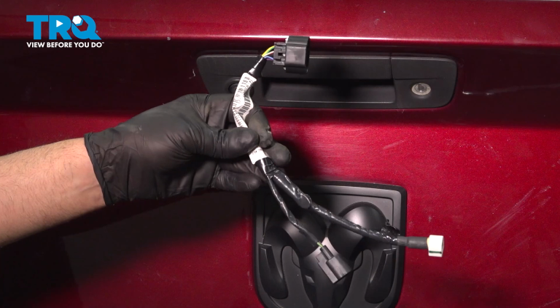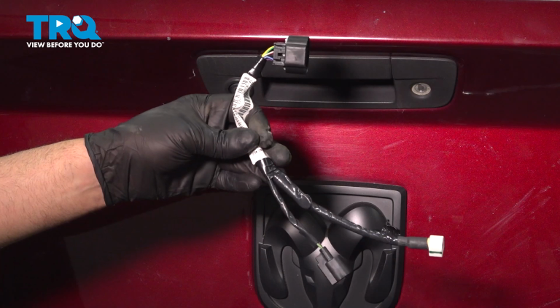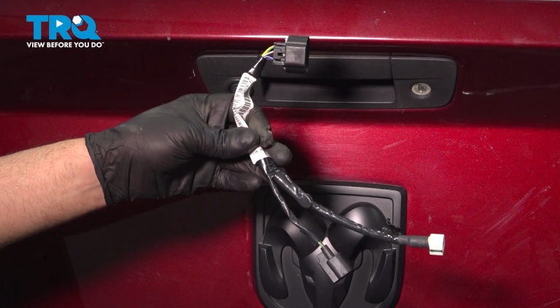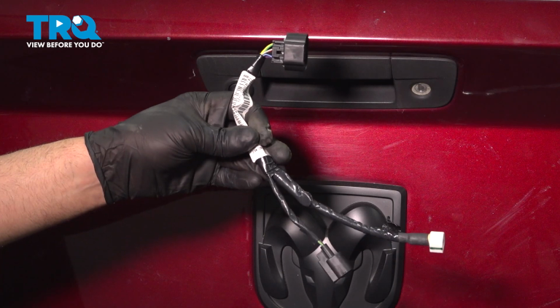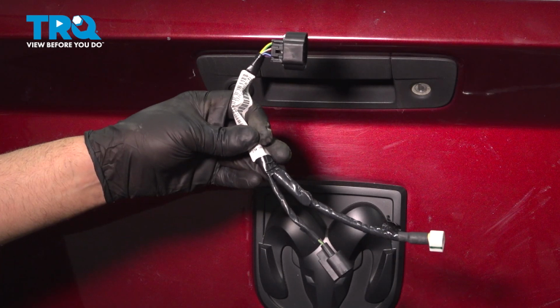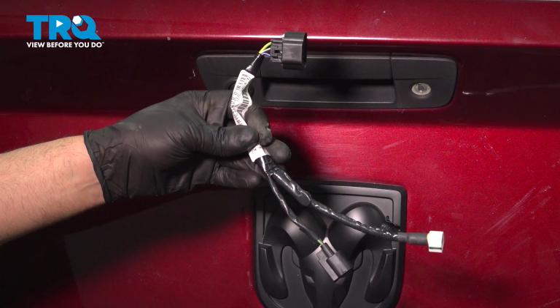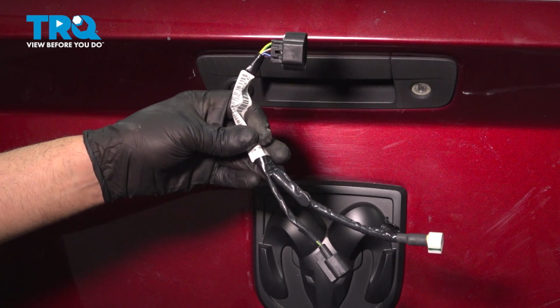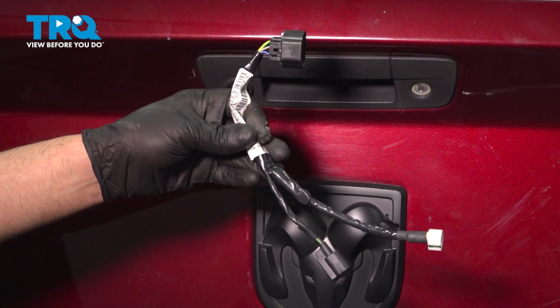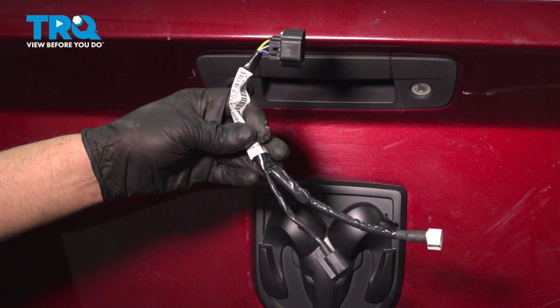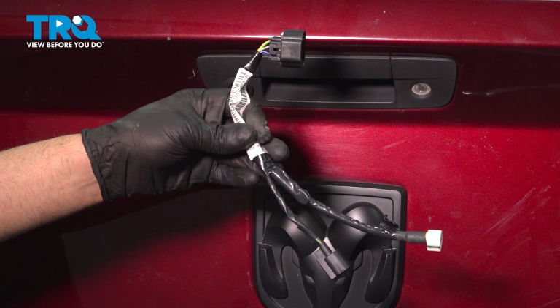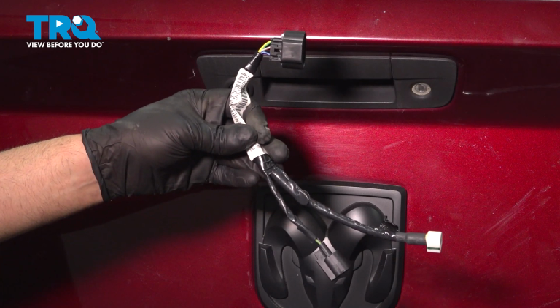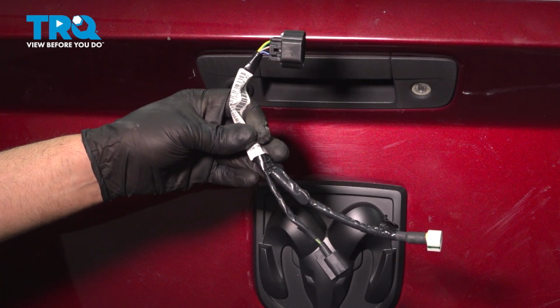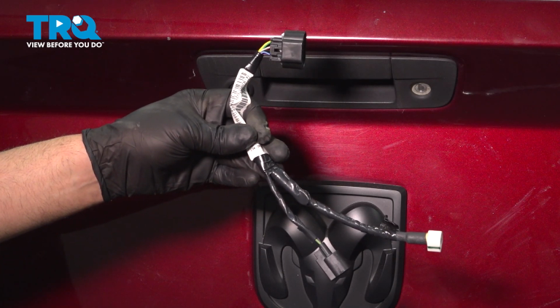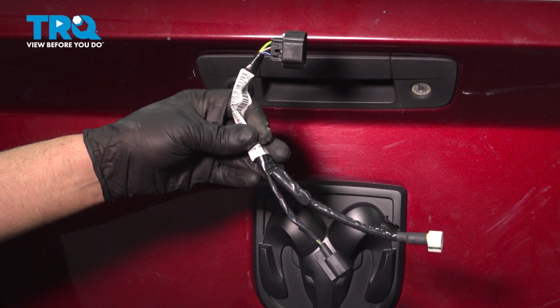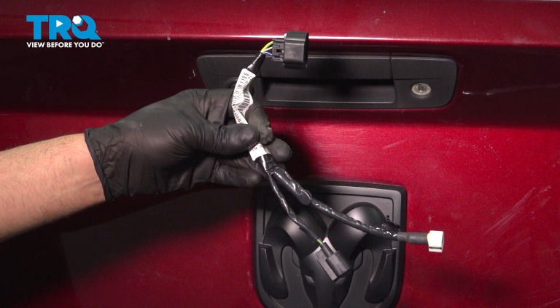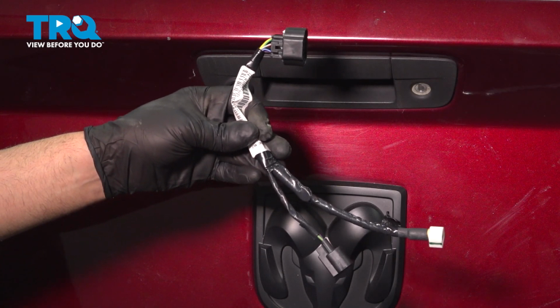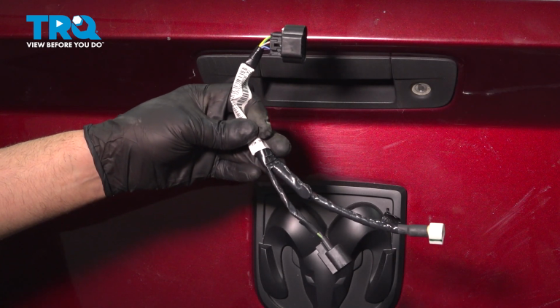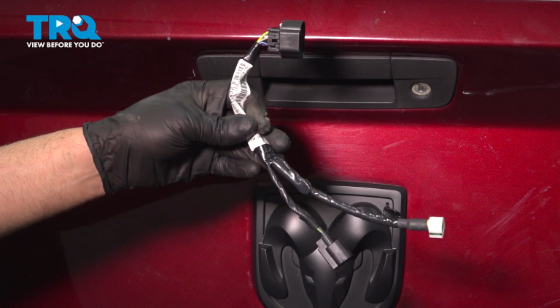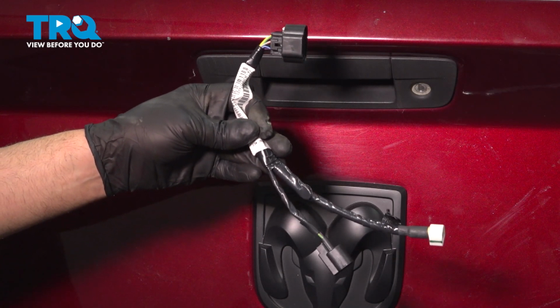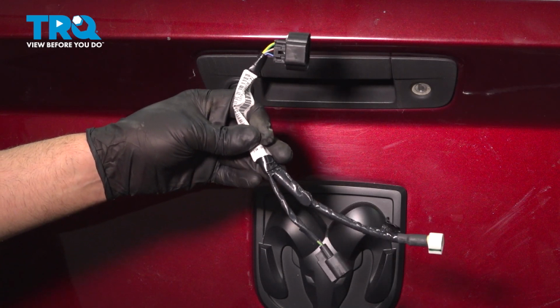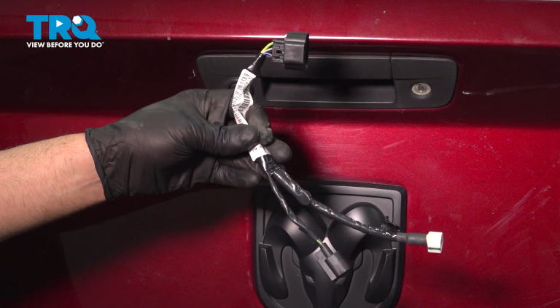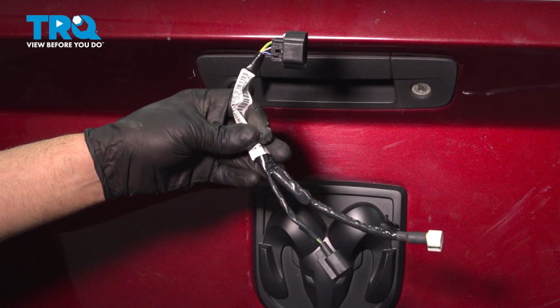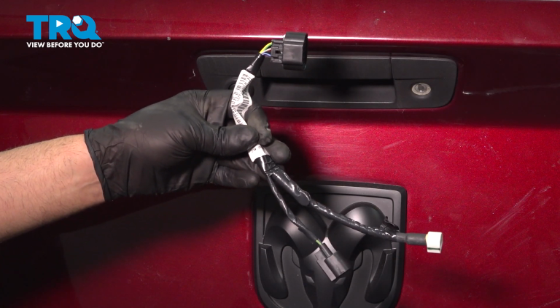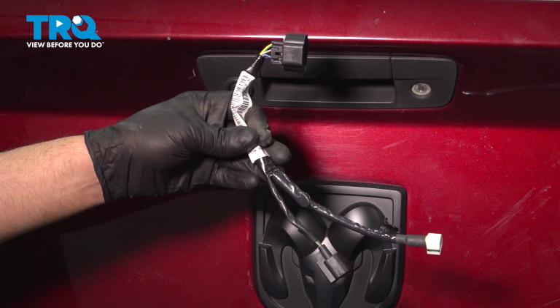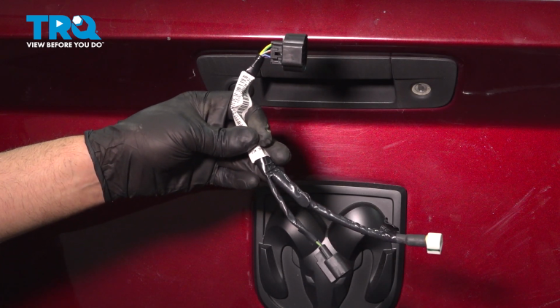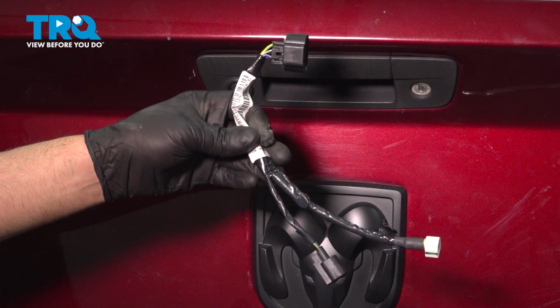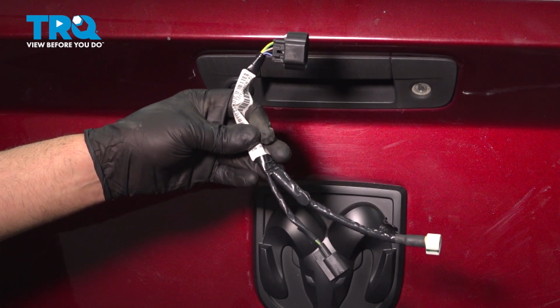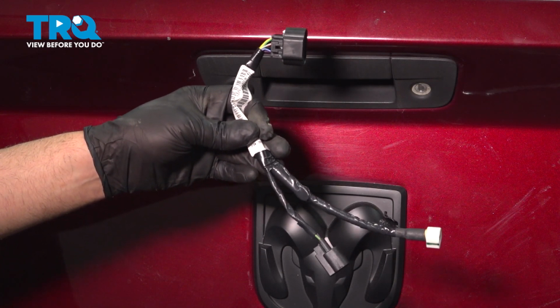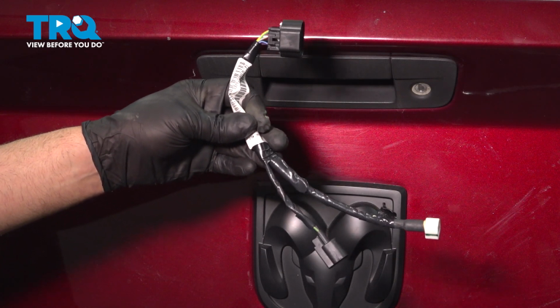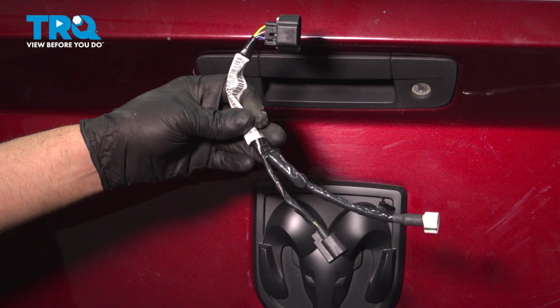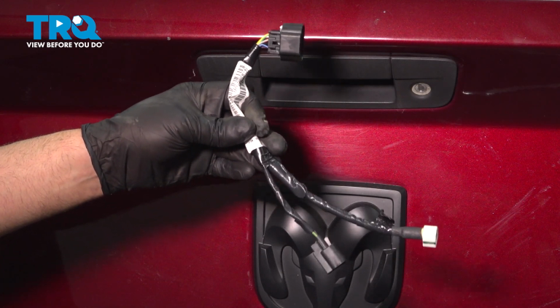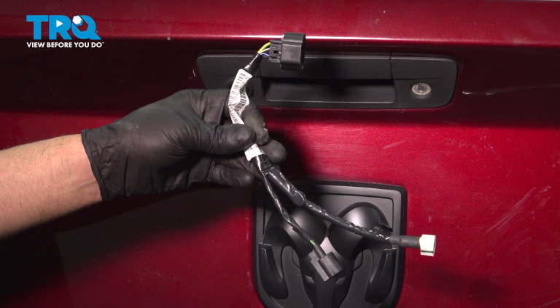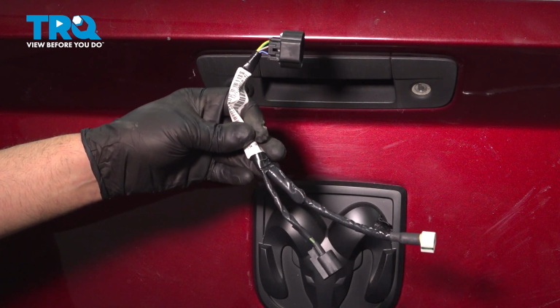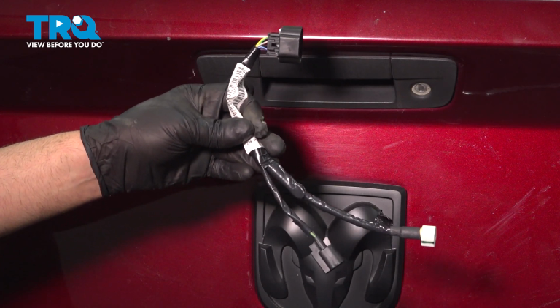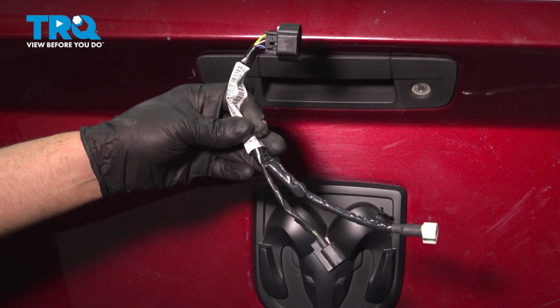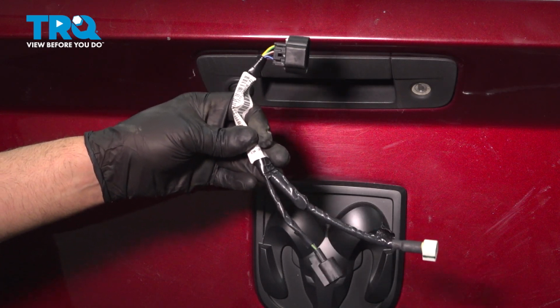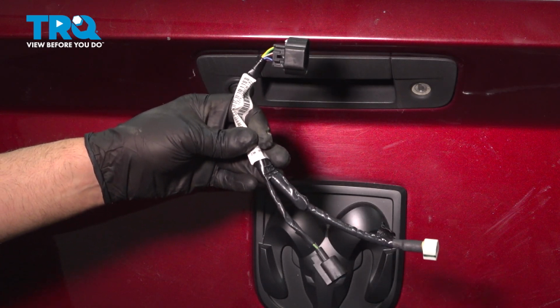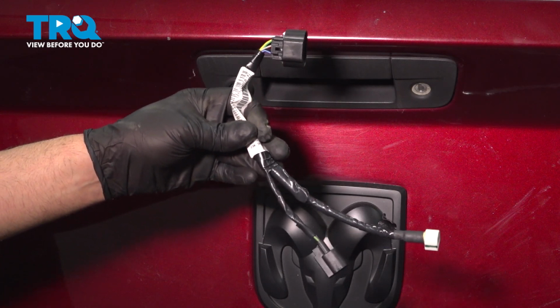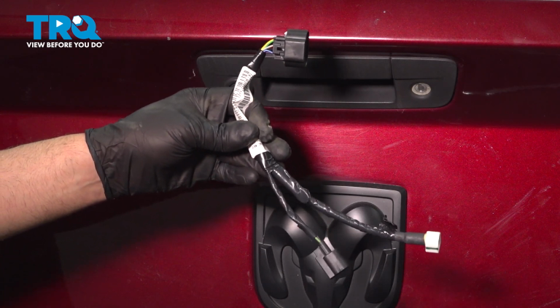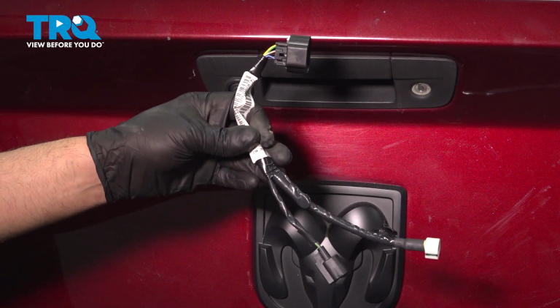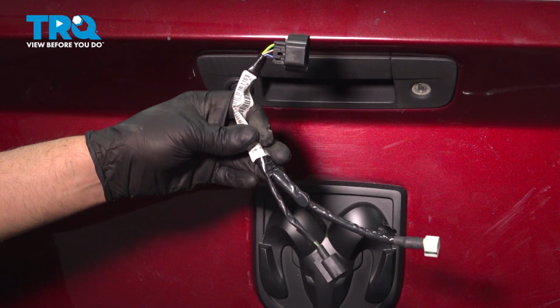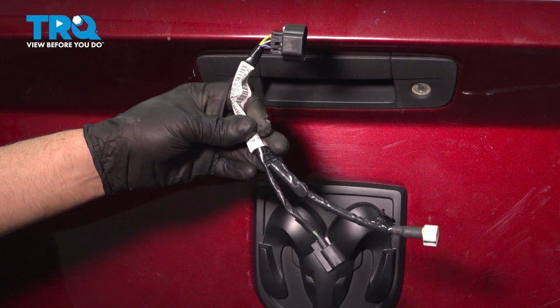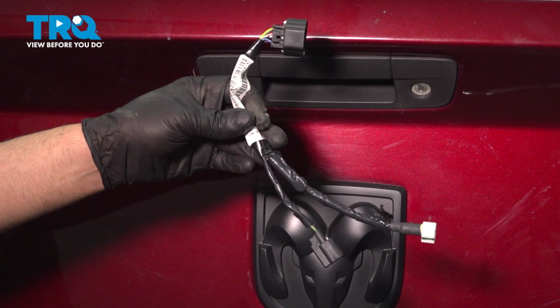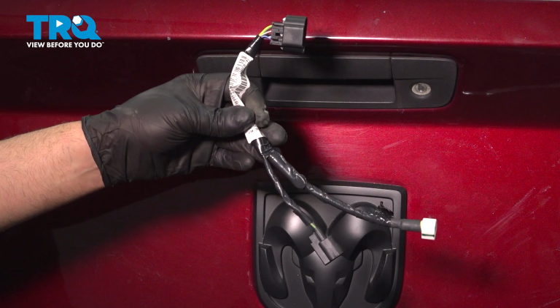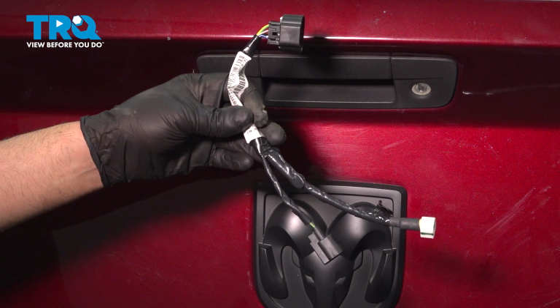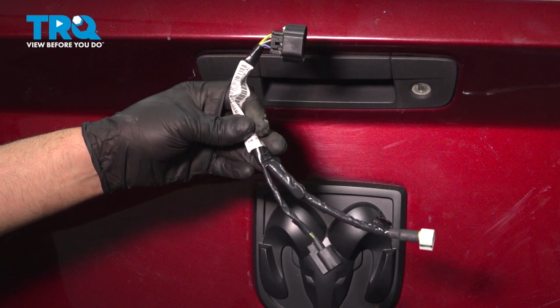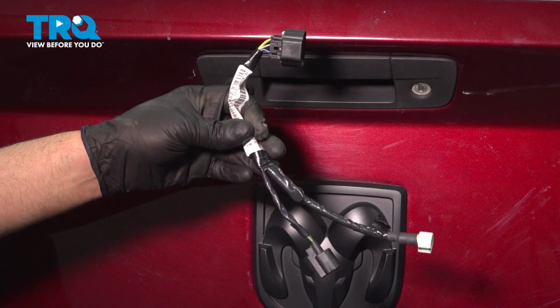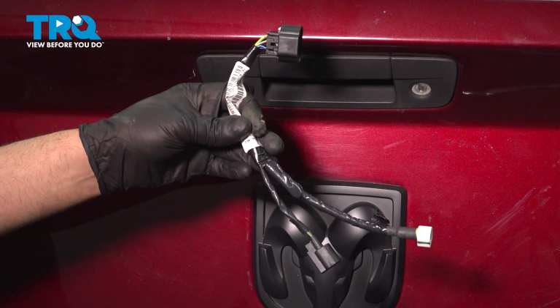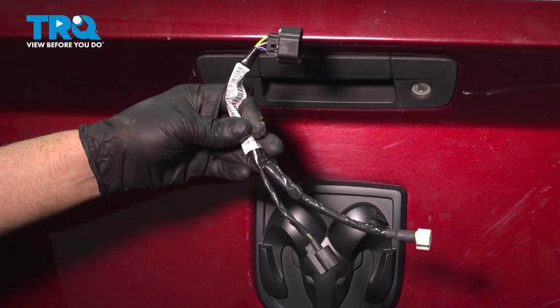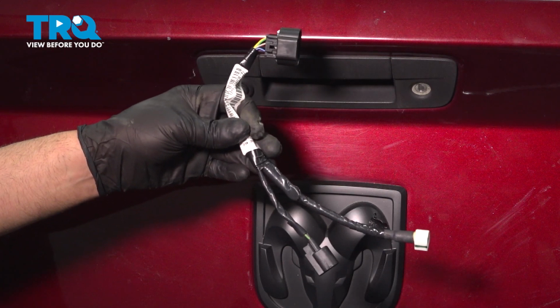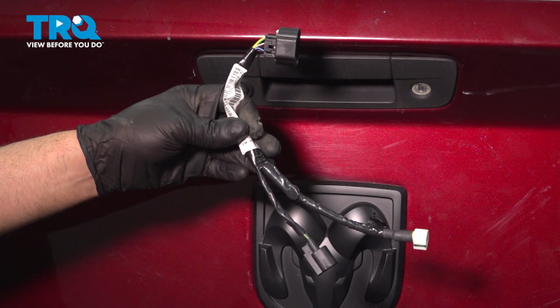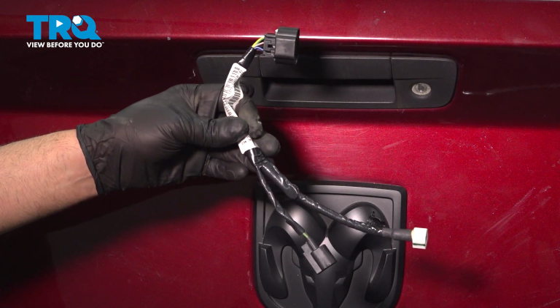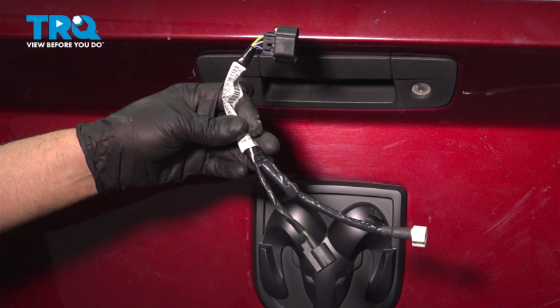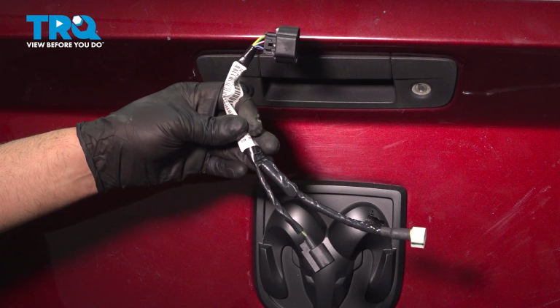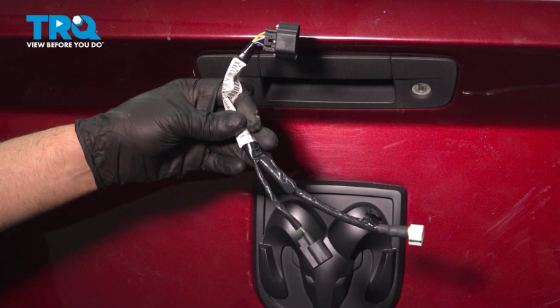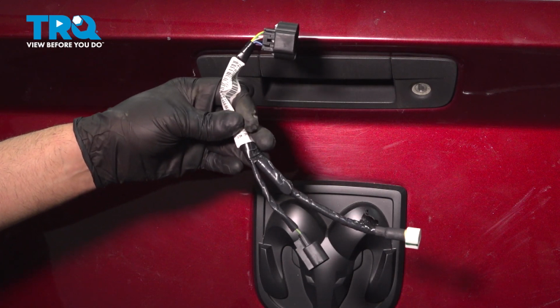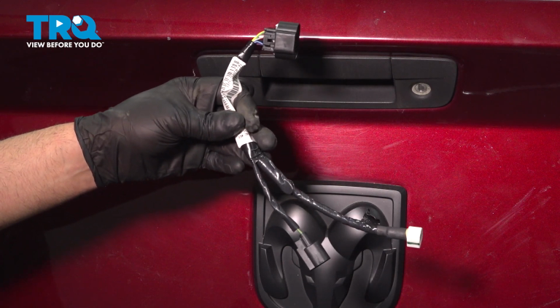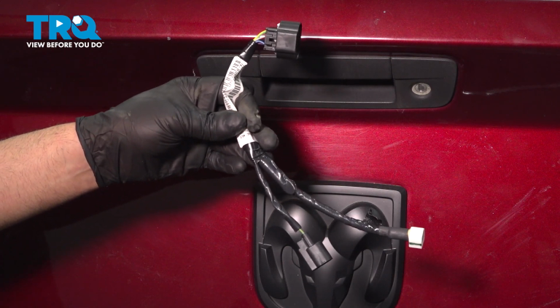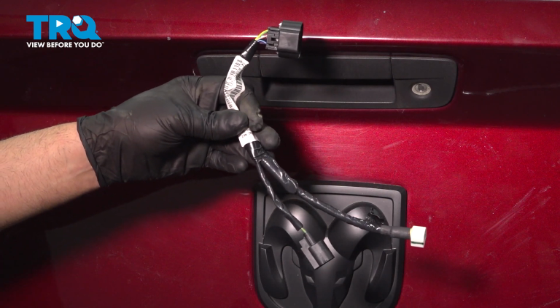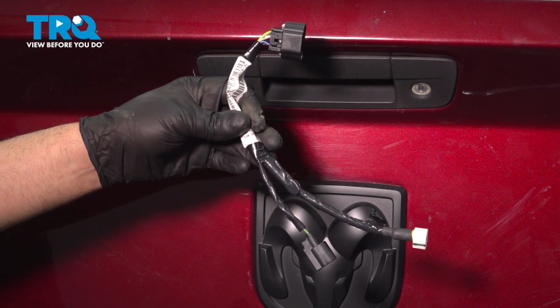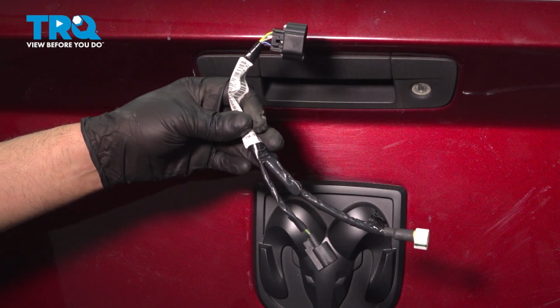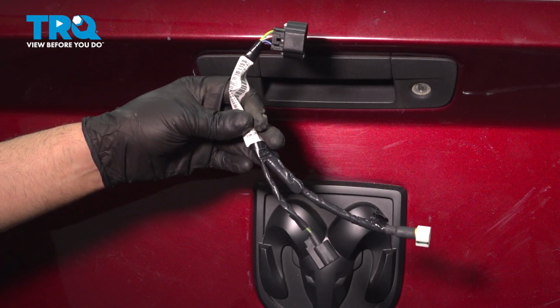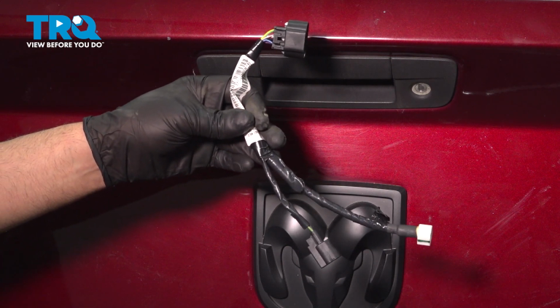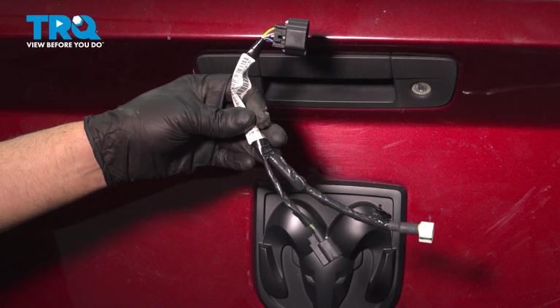In this video, I'm going to show you how to replace the wiring harness for the parking assist camera on this Ram 1500. Let's get into it.